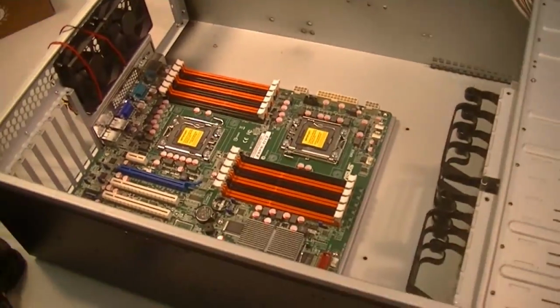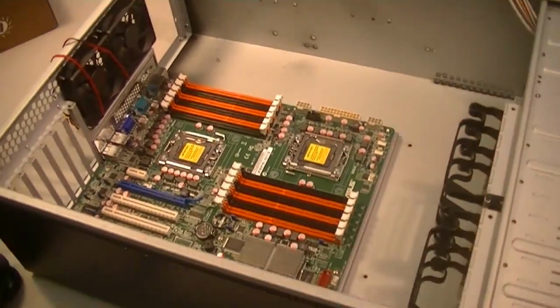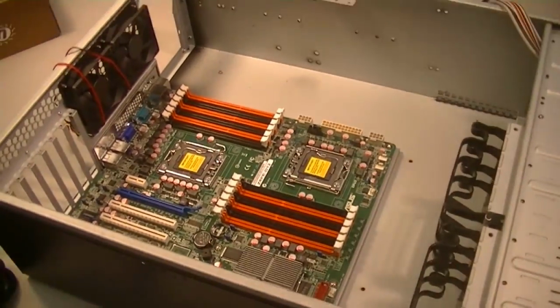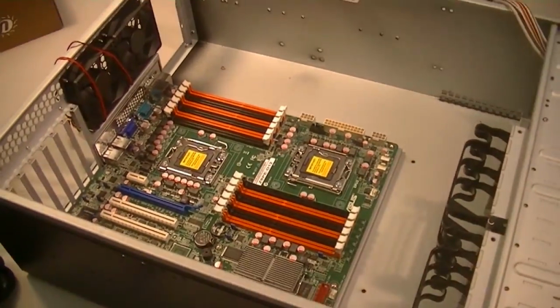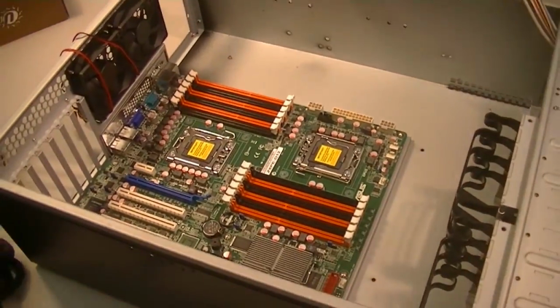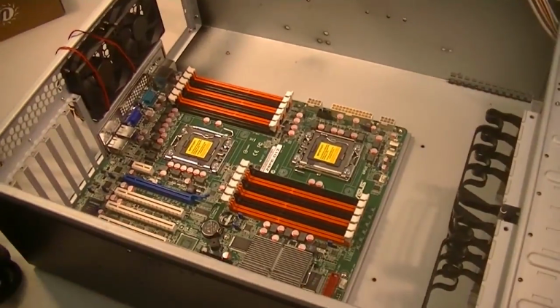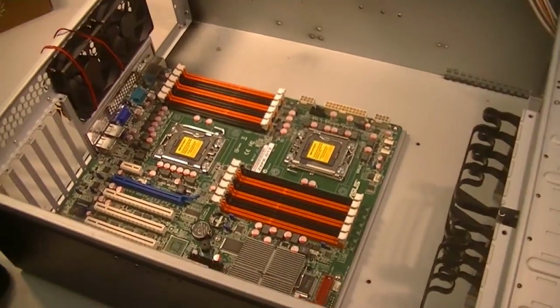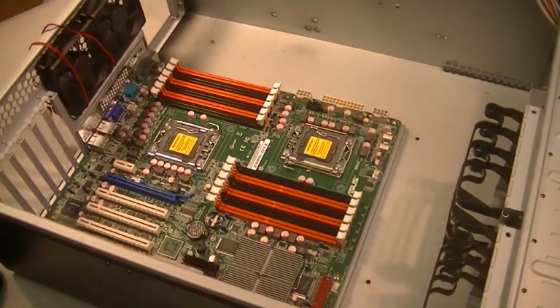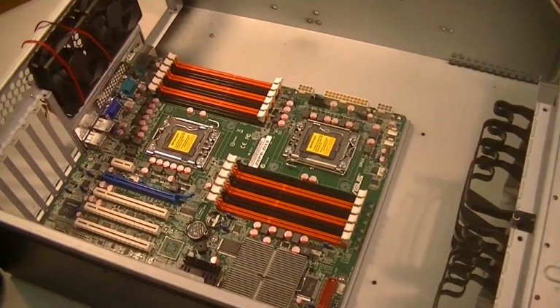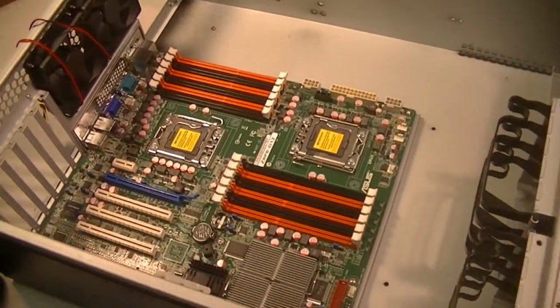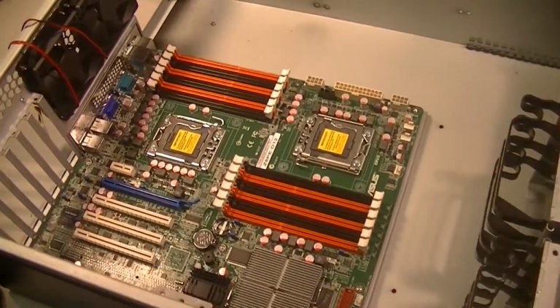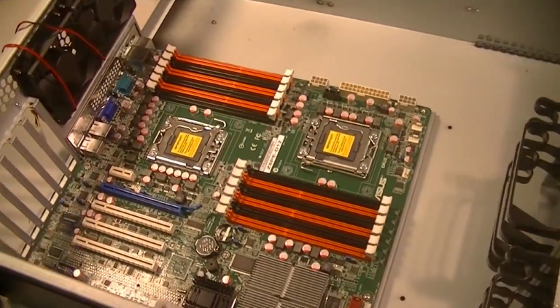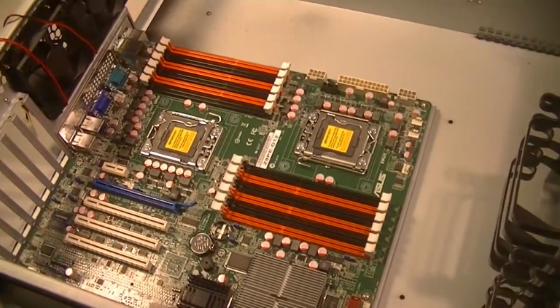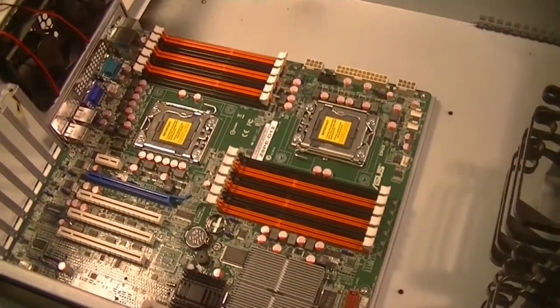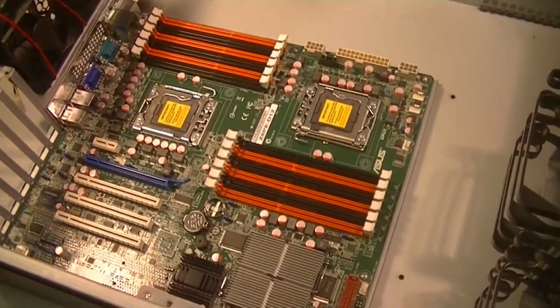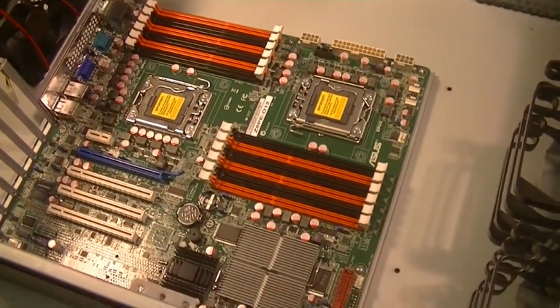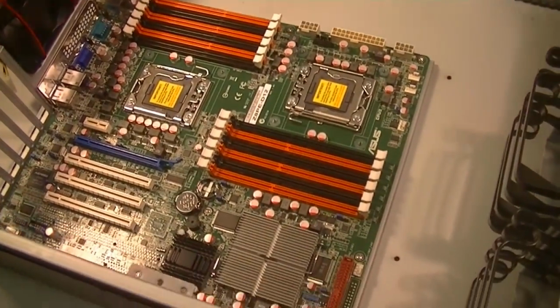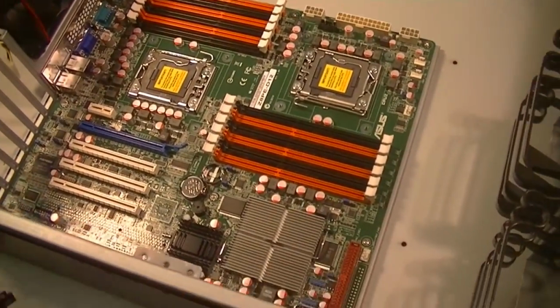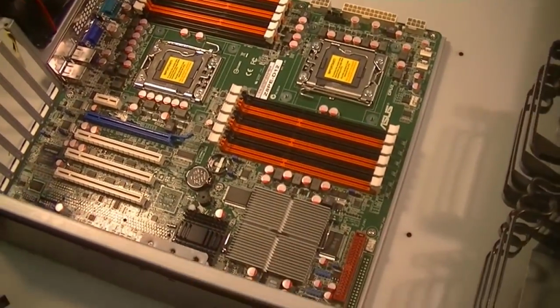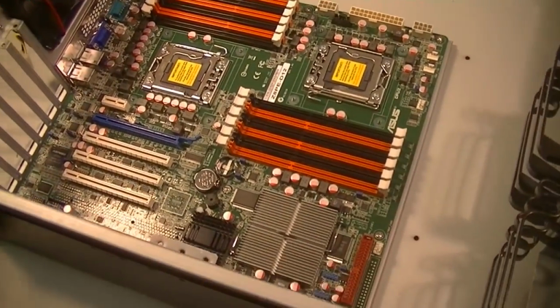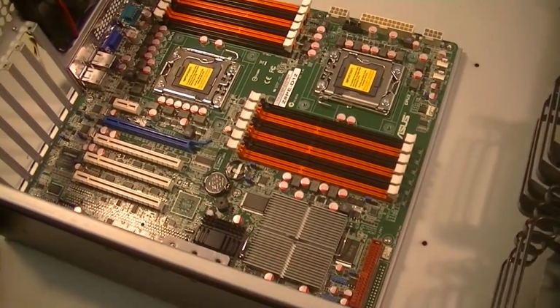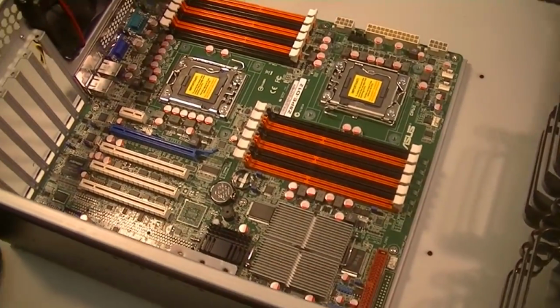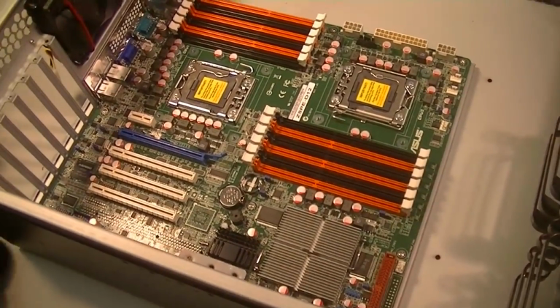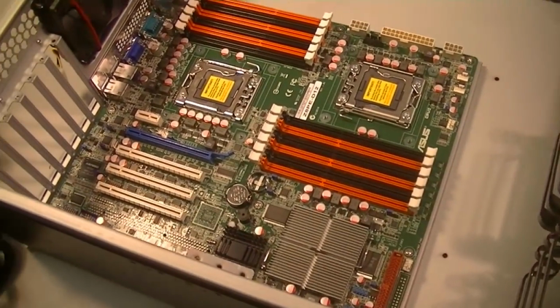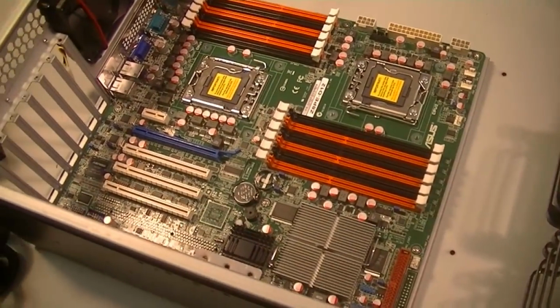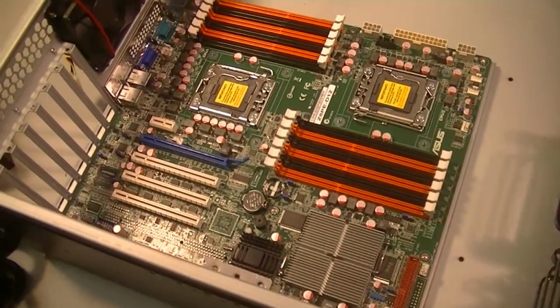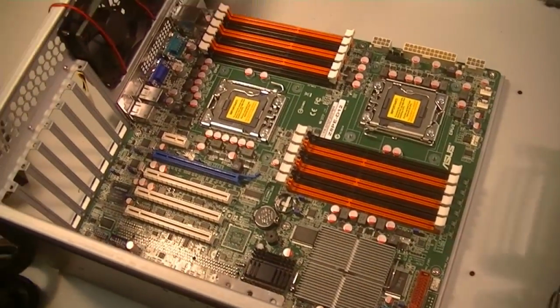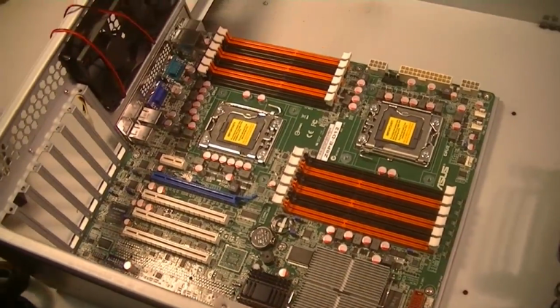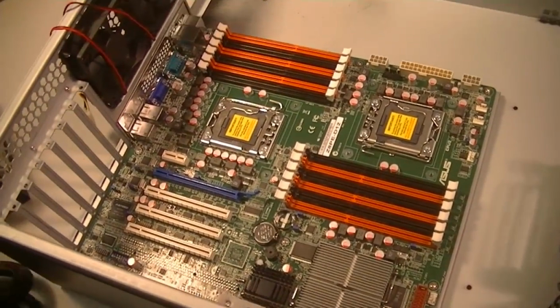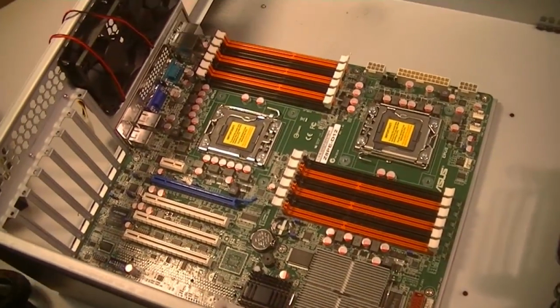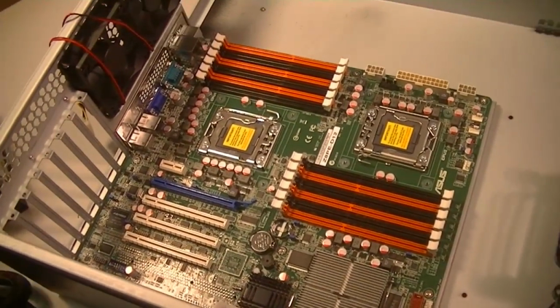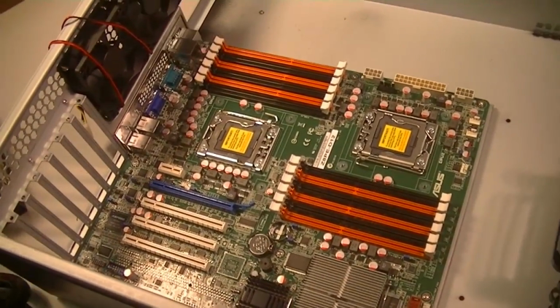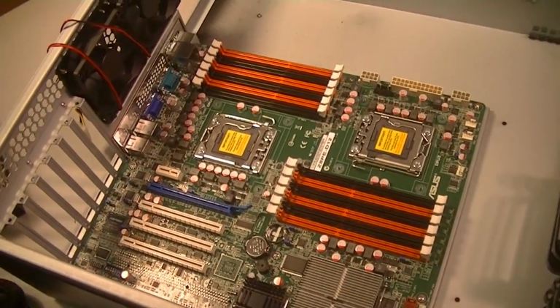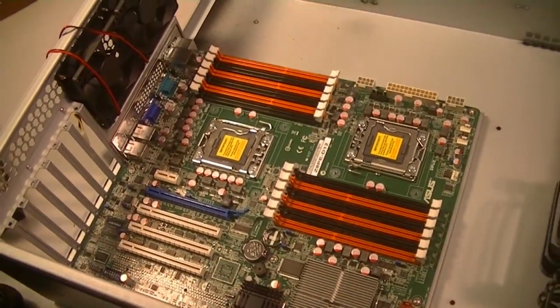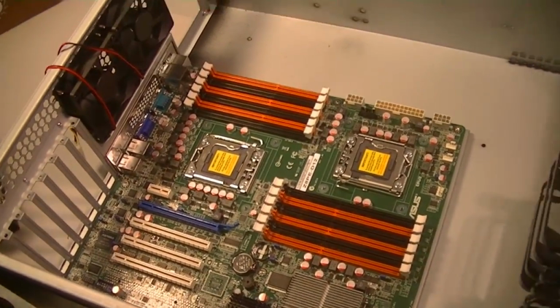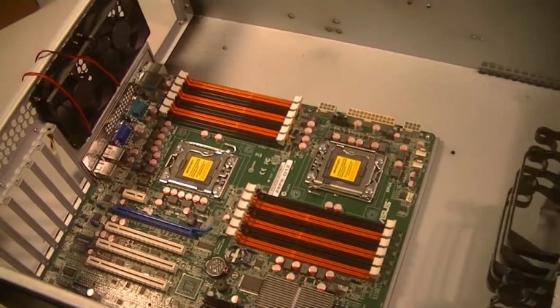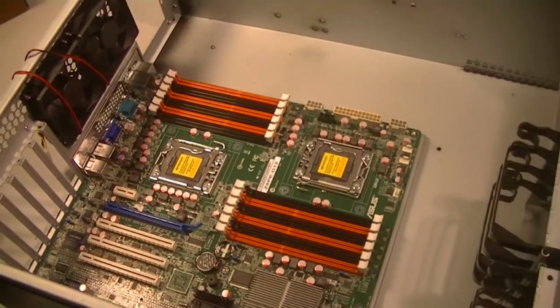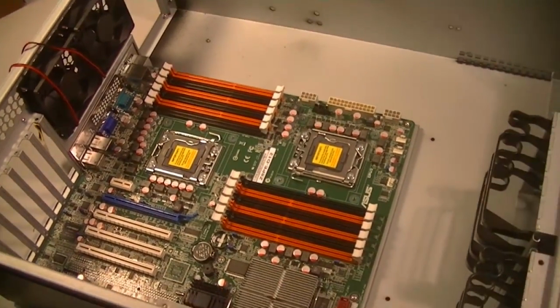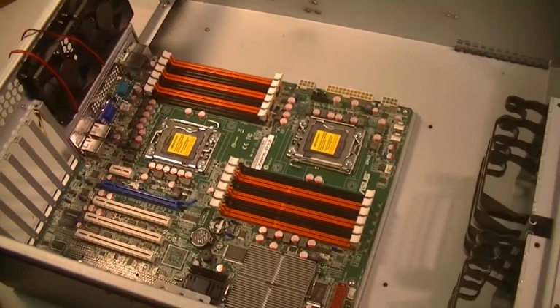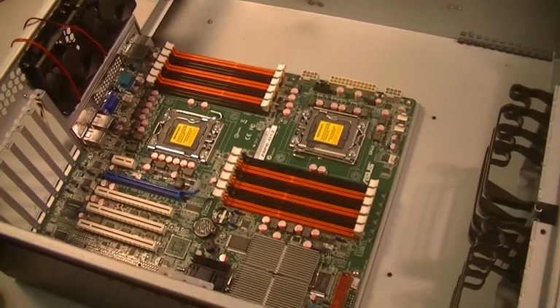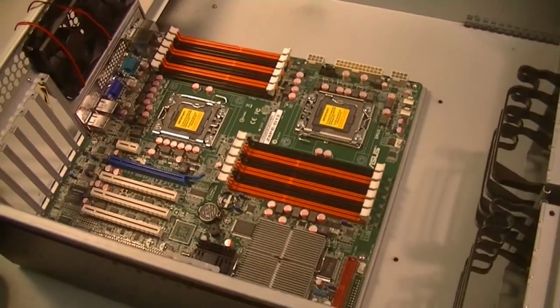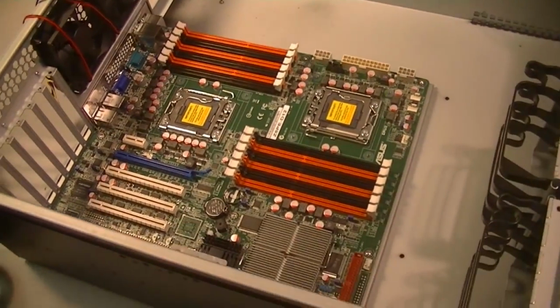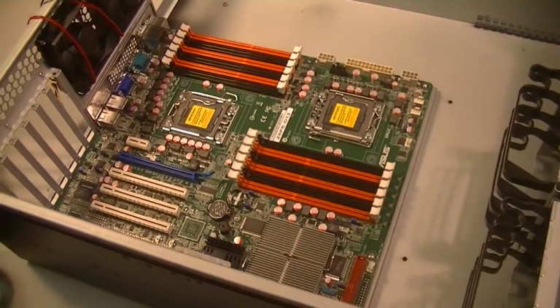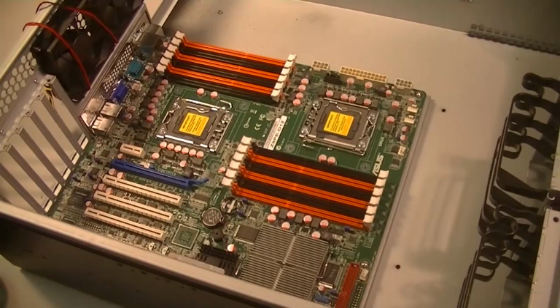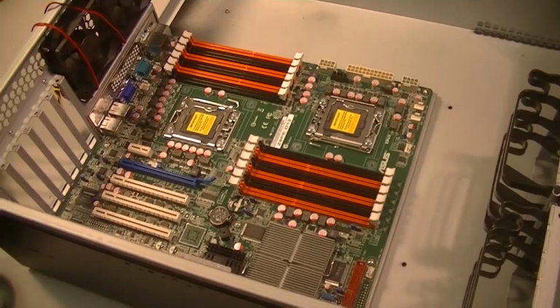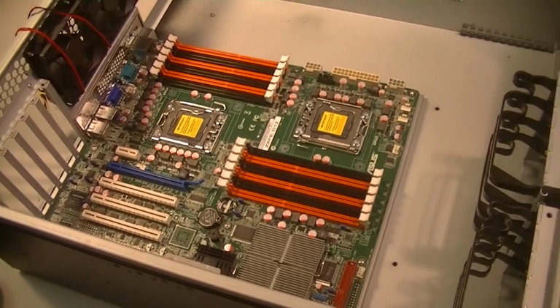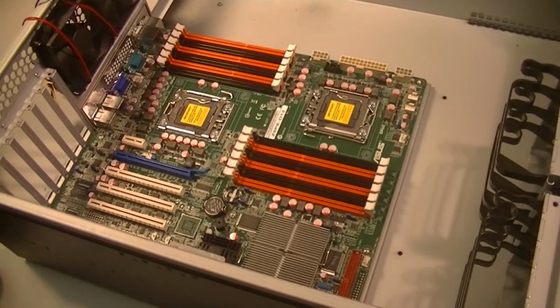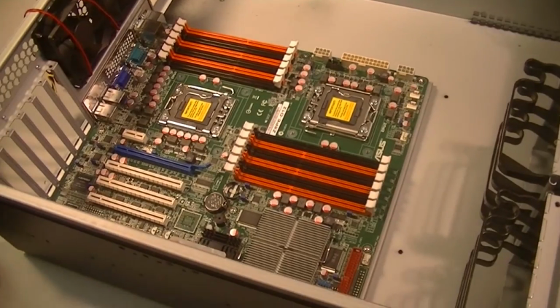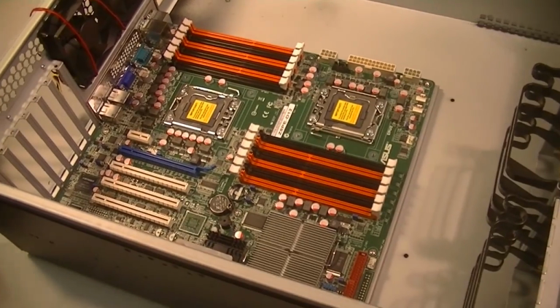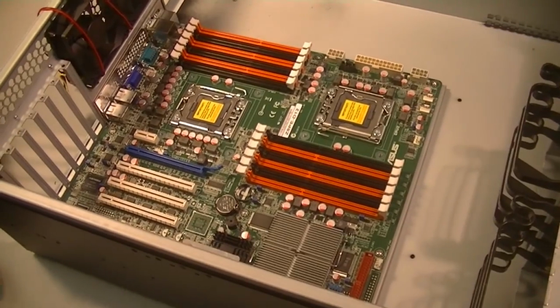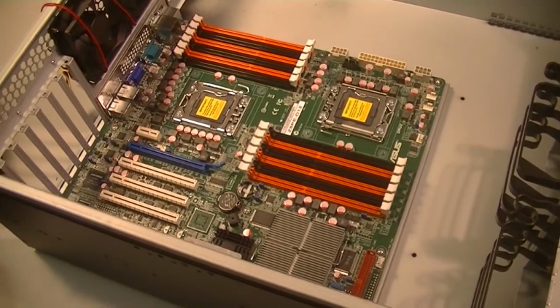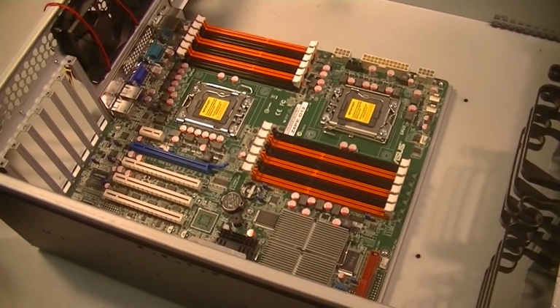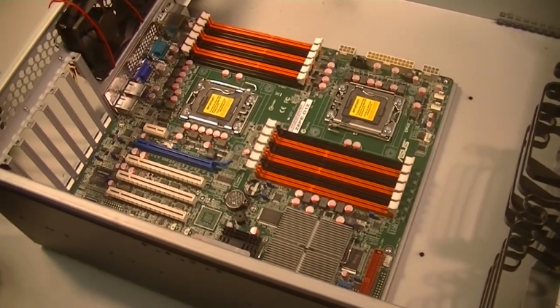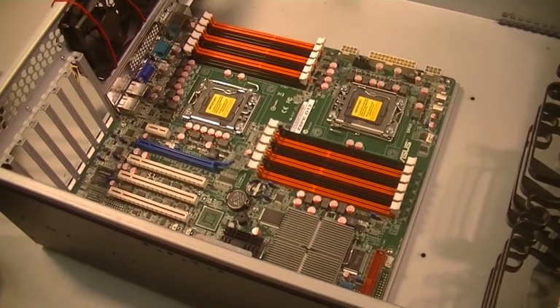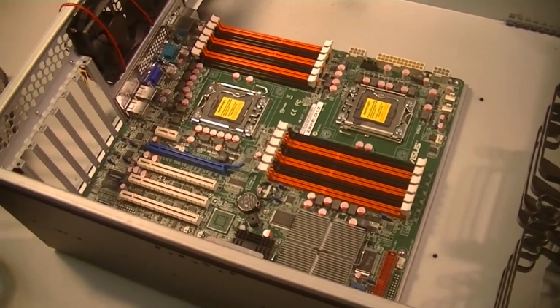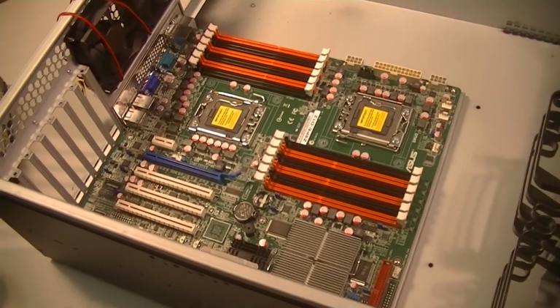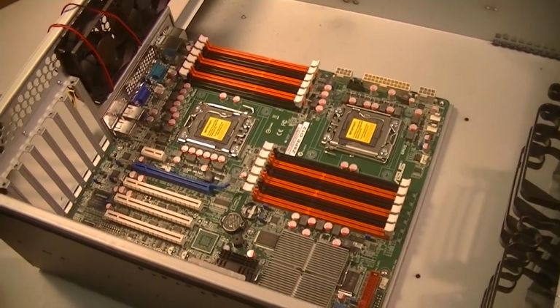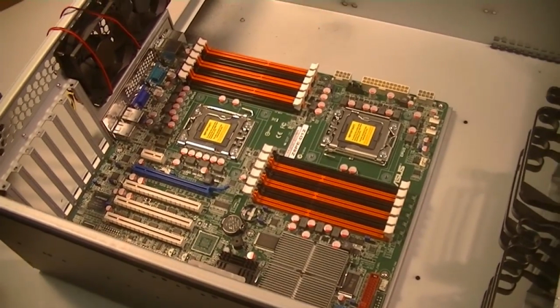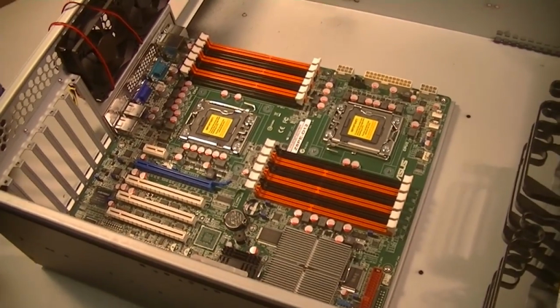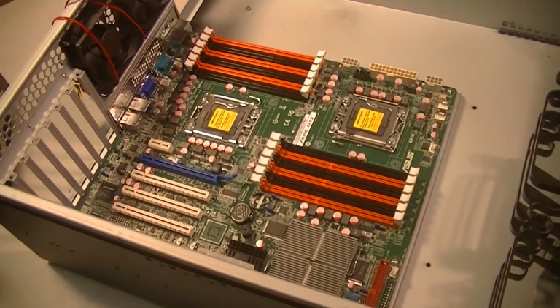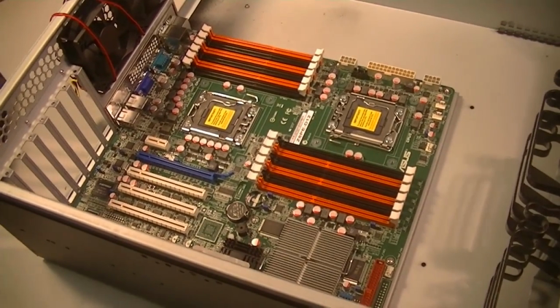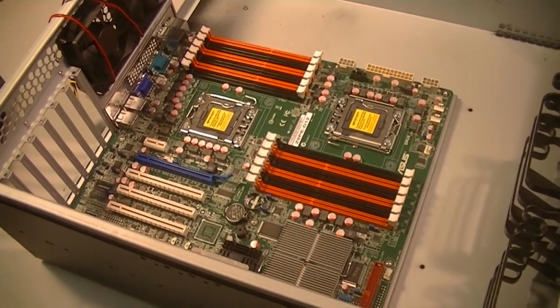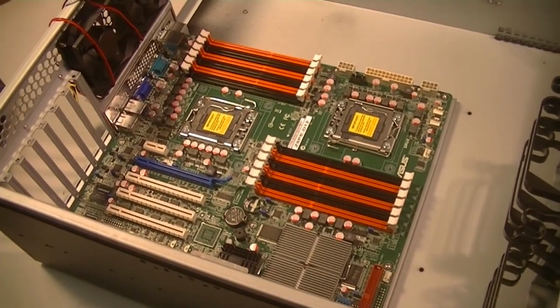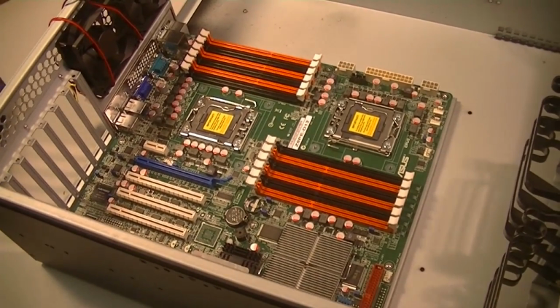As you can see, the motherboard is now in place, secured into the case, and now we need to come in with the power supply.